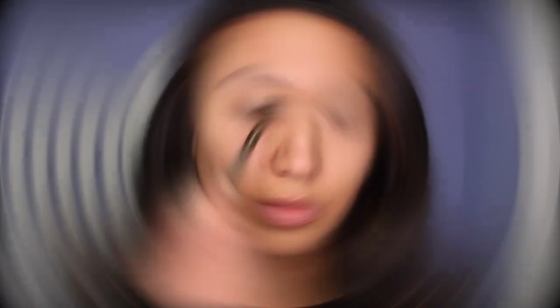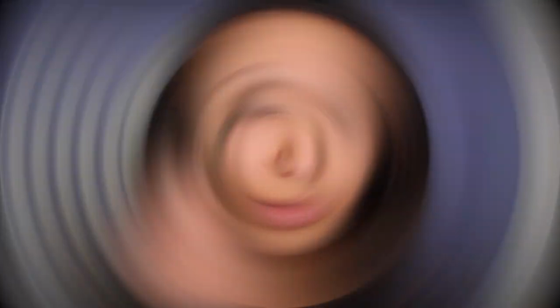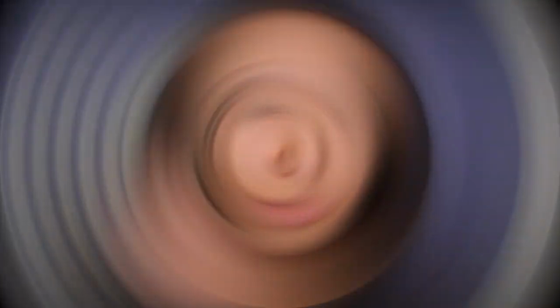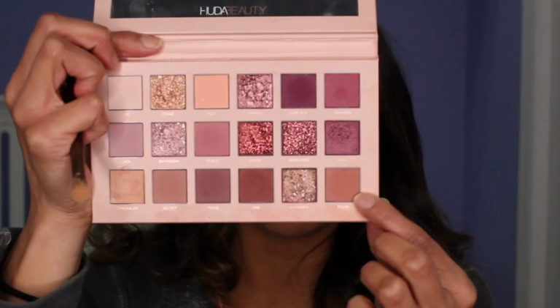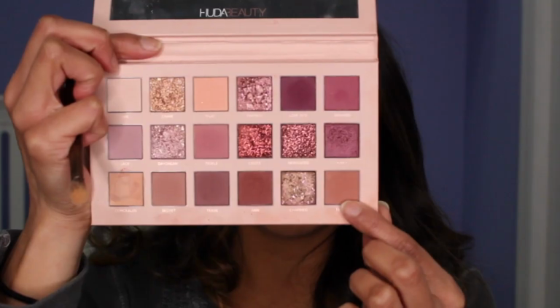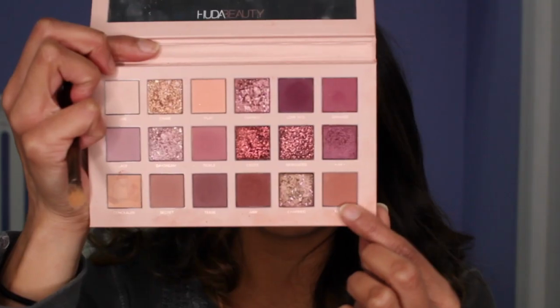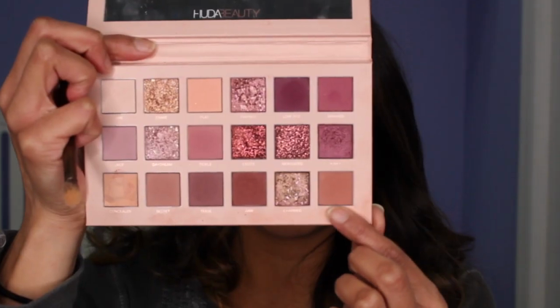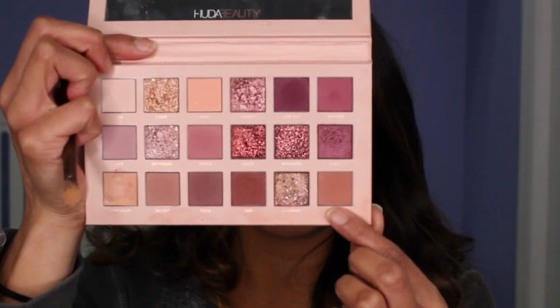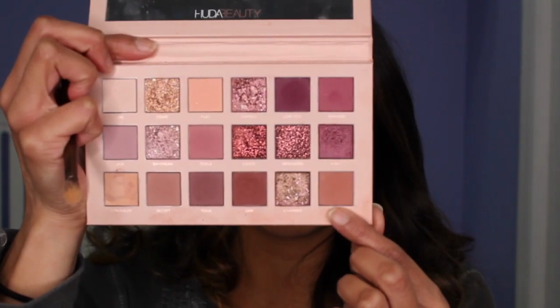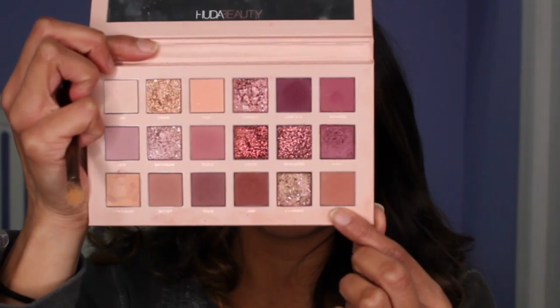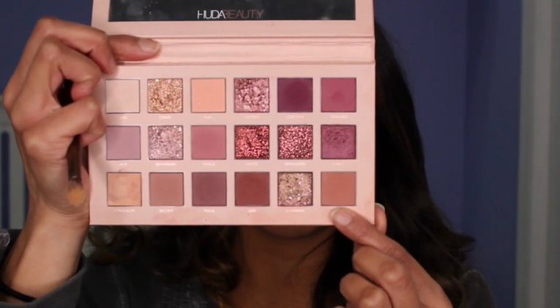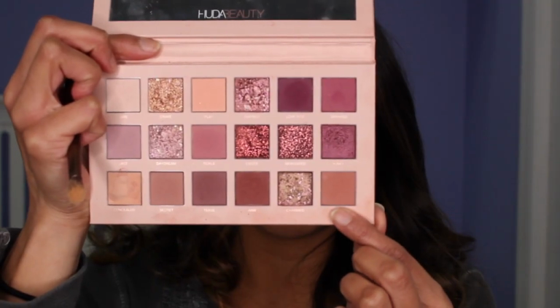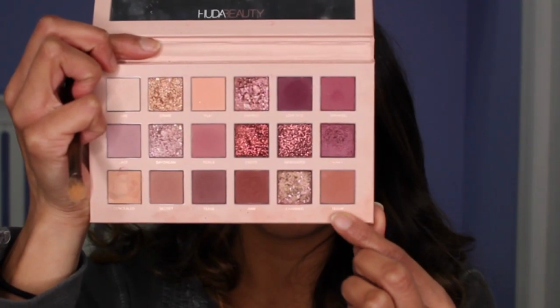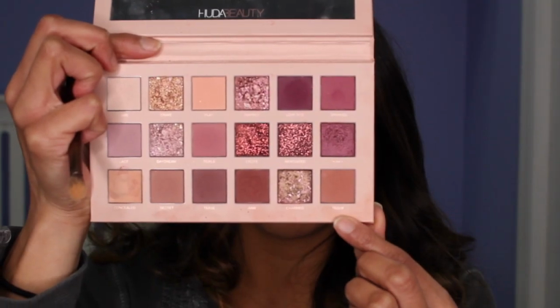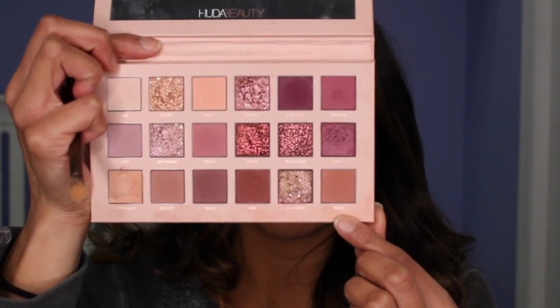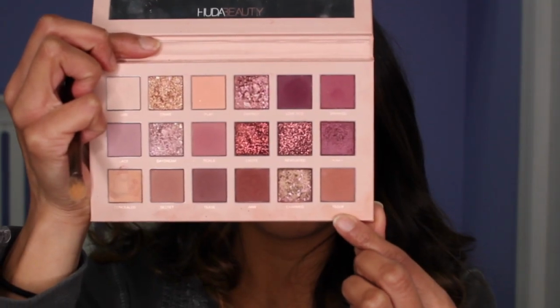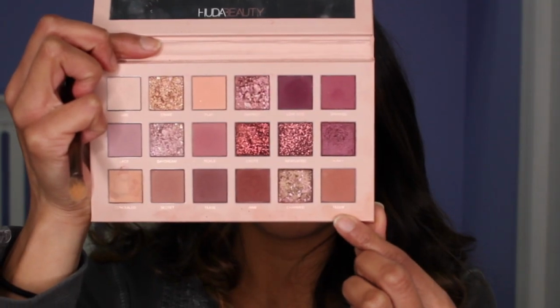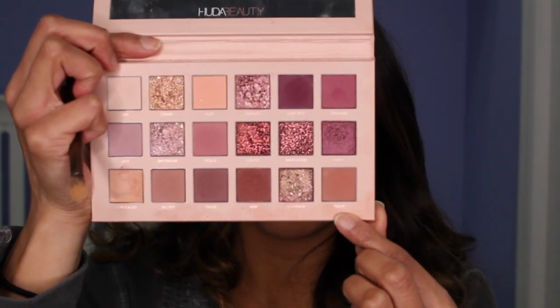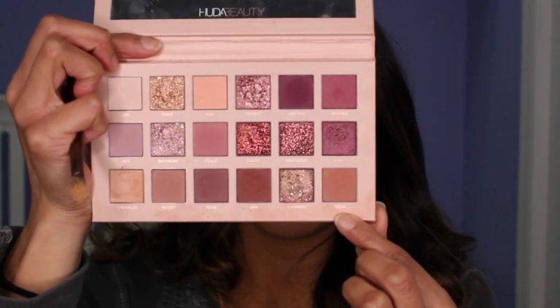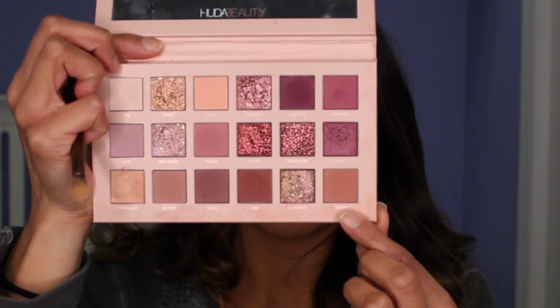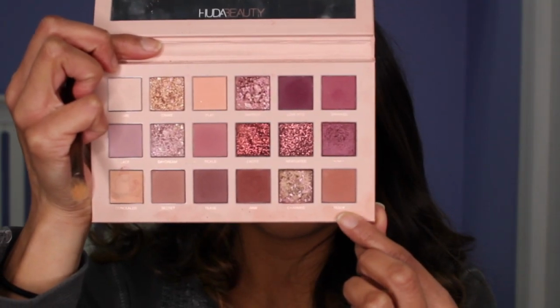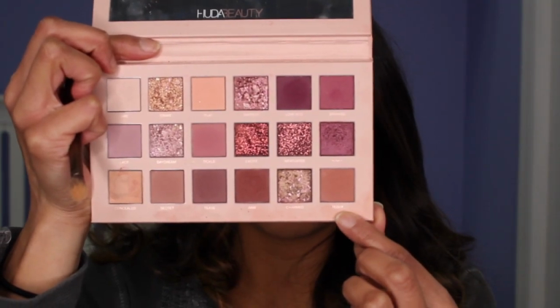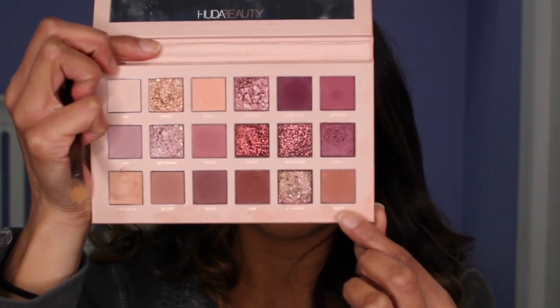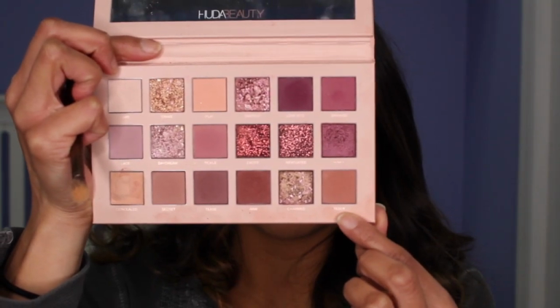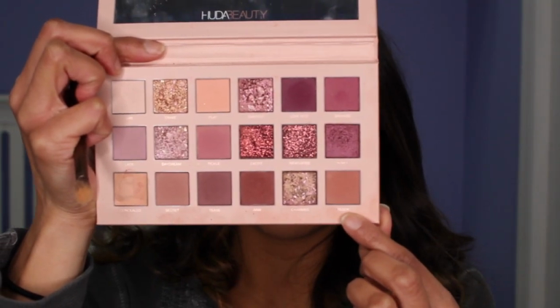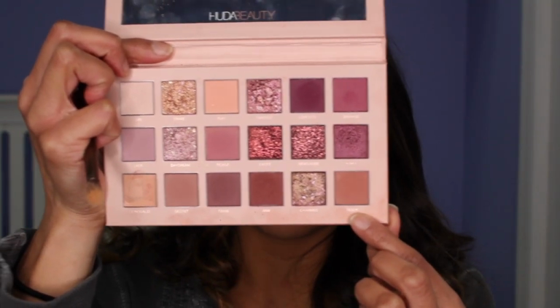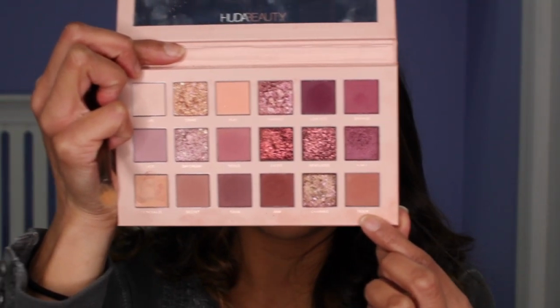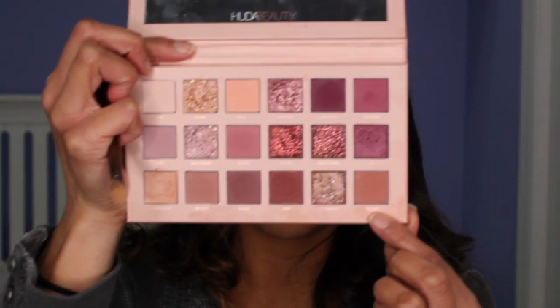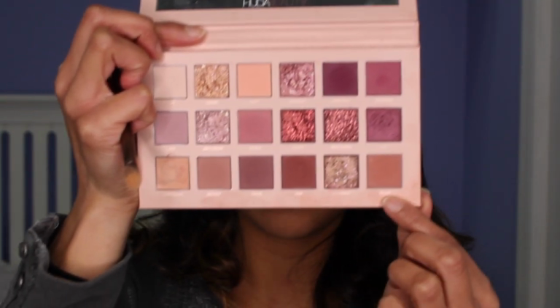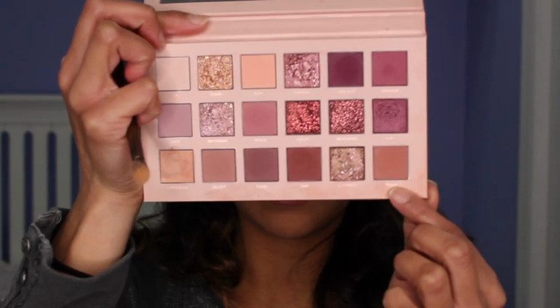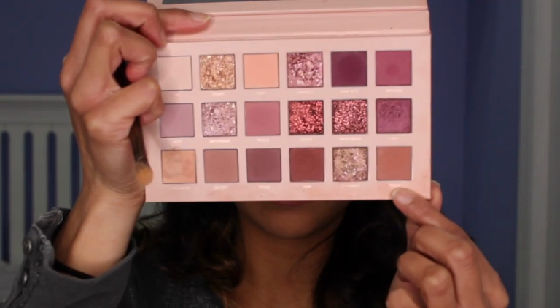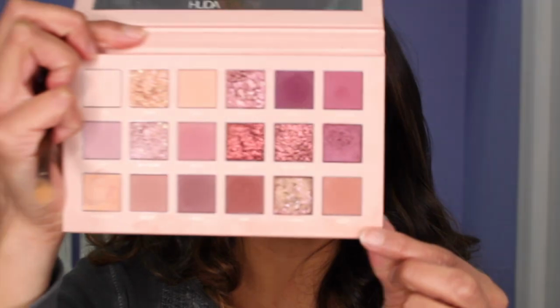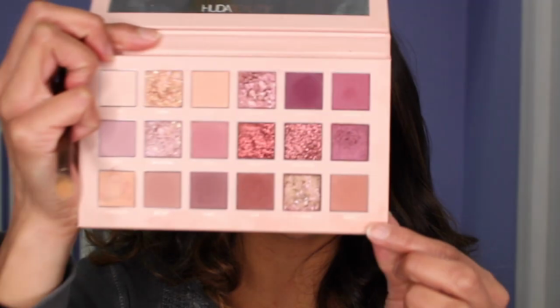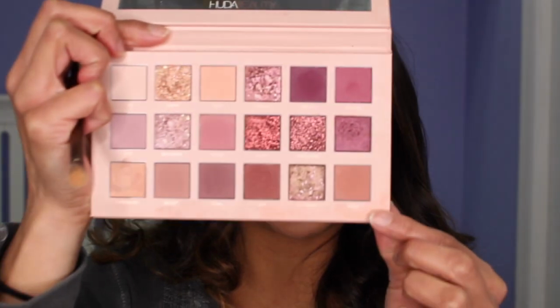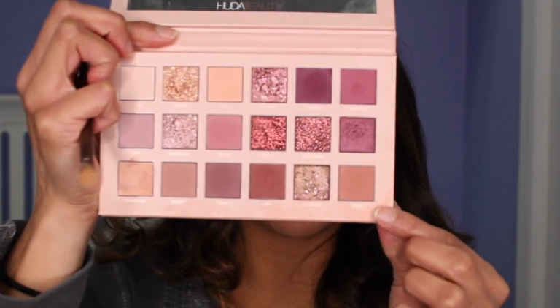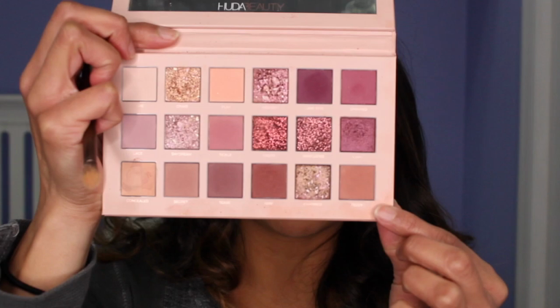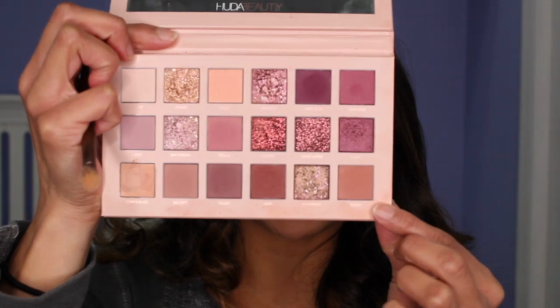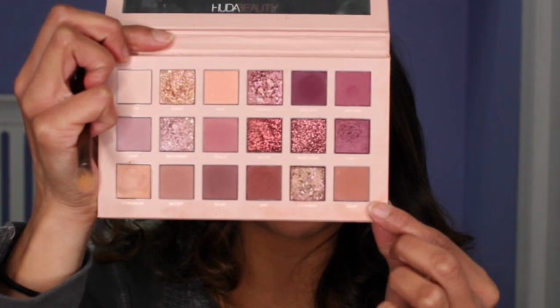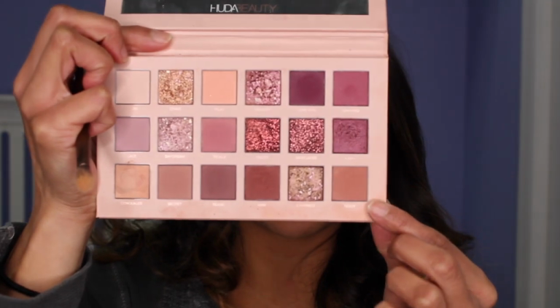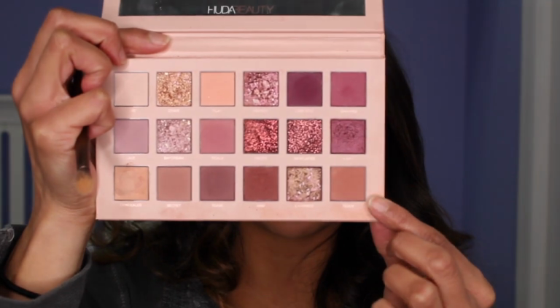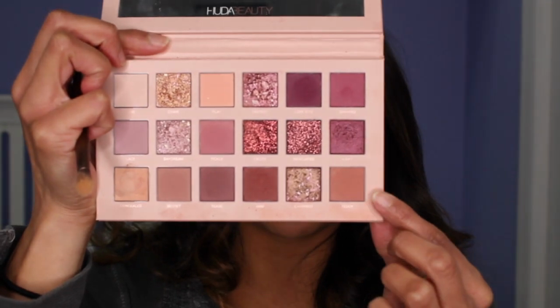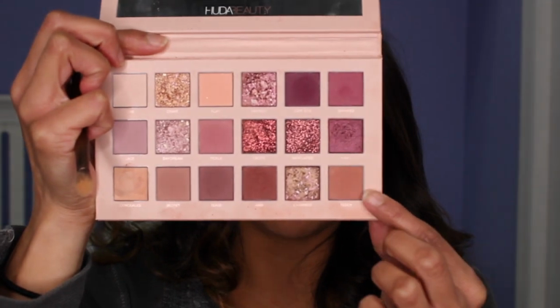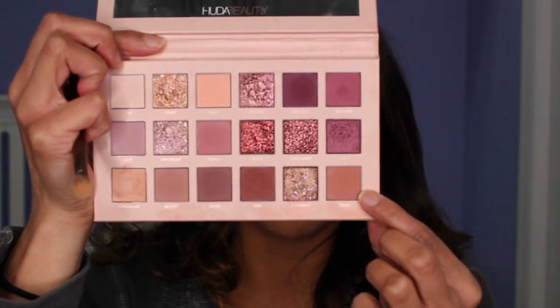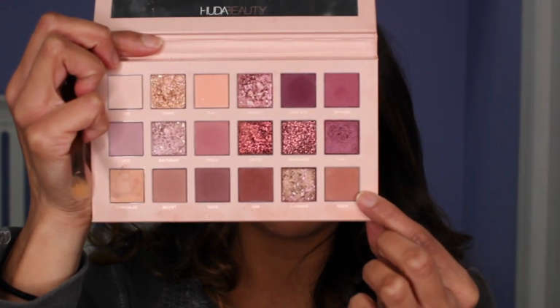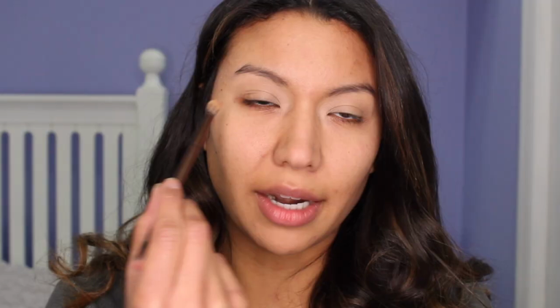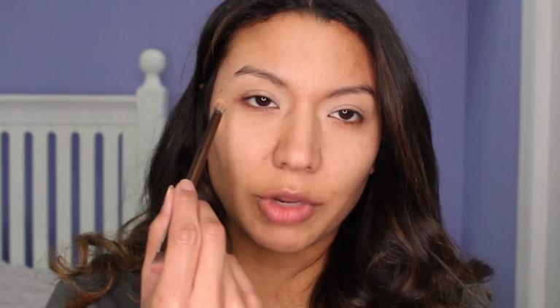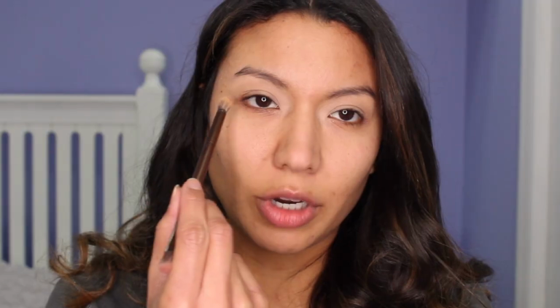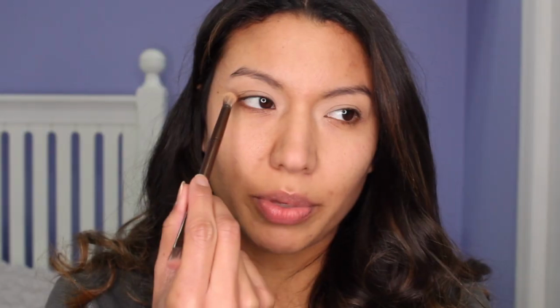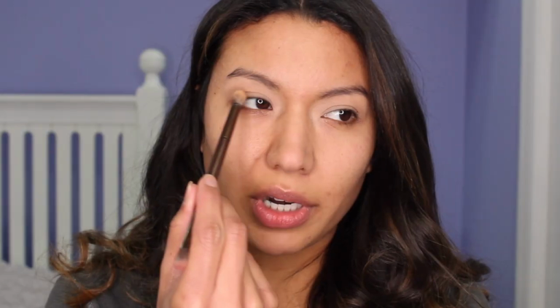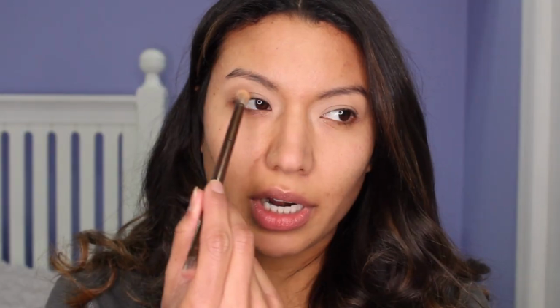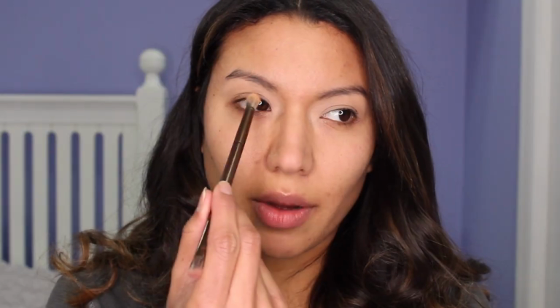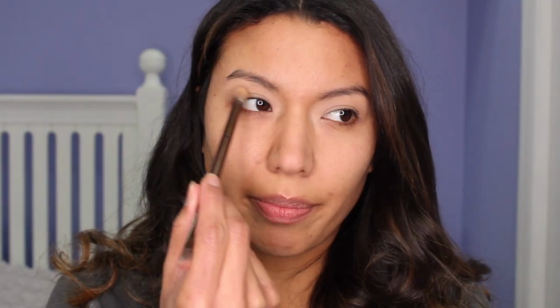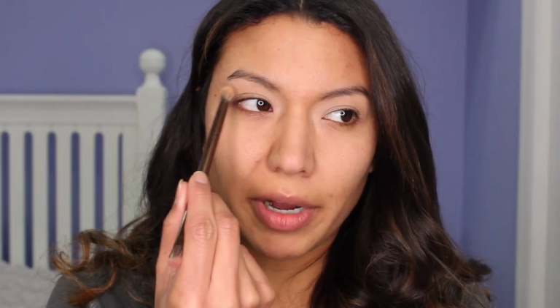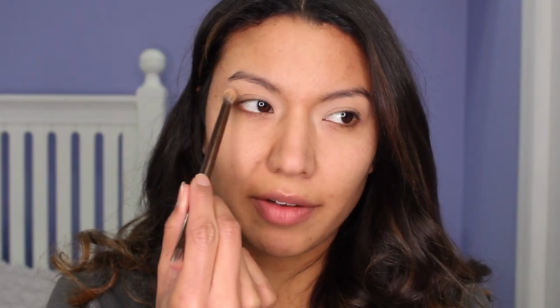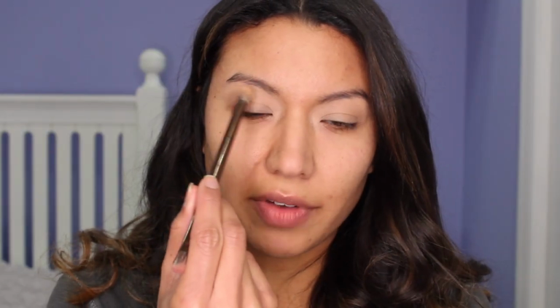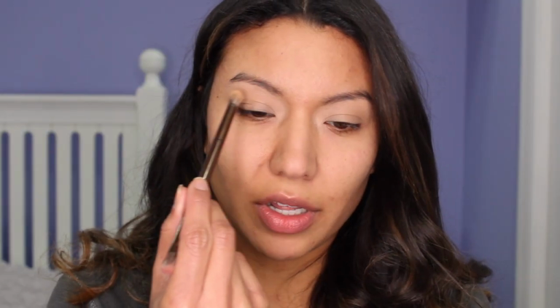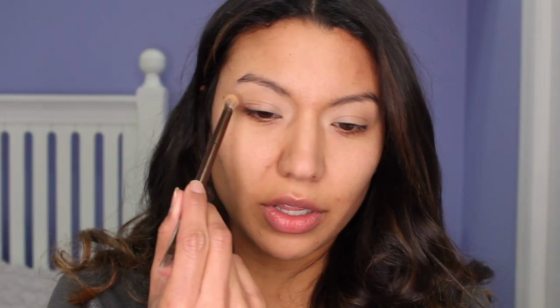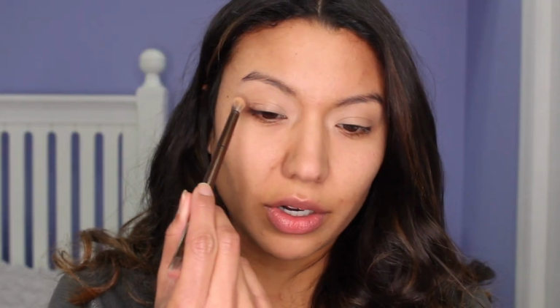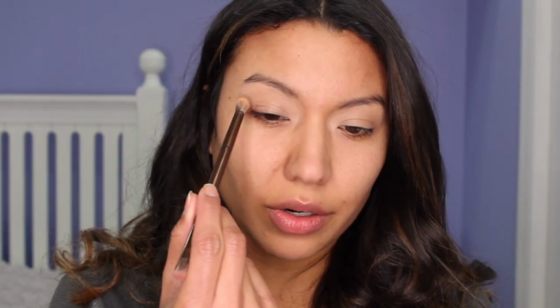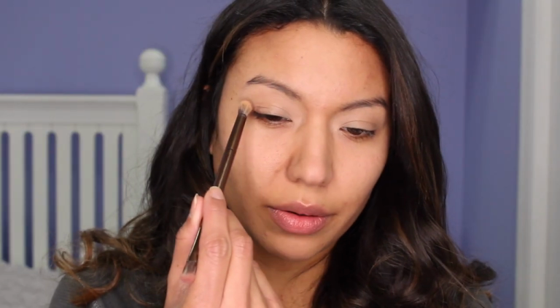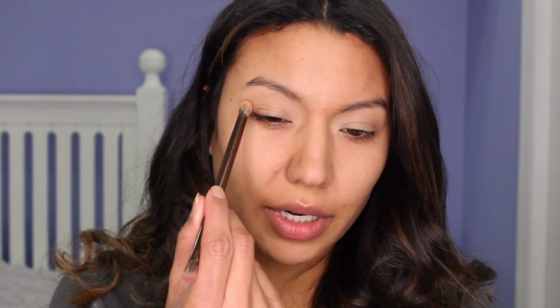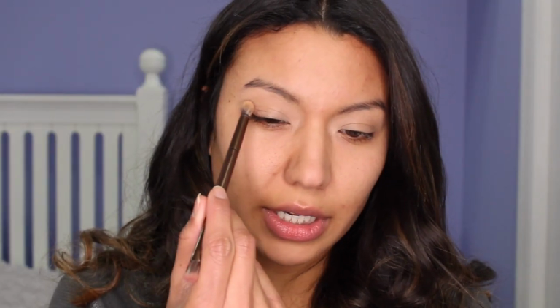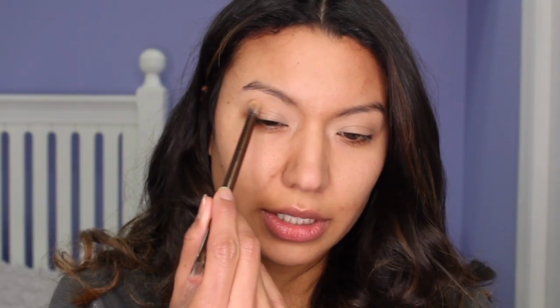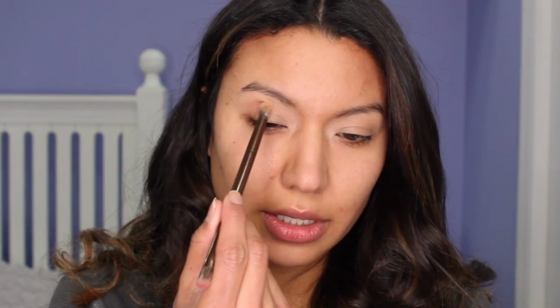And next, I'm going to take the color Teddy right here, and I'm going to put it above the crease.